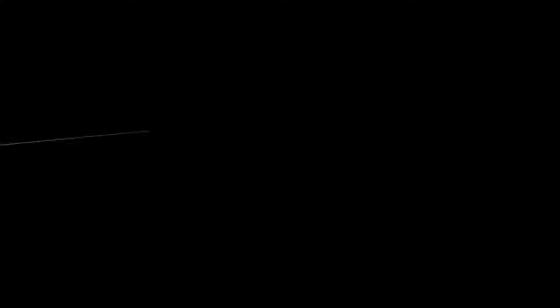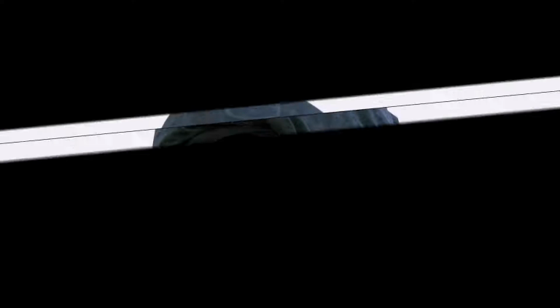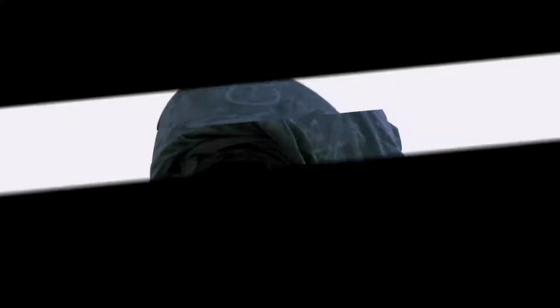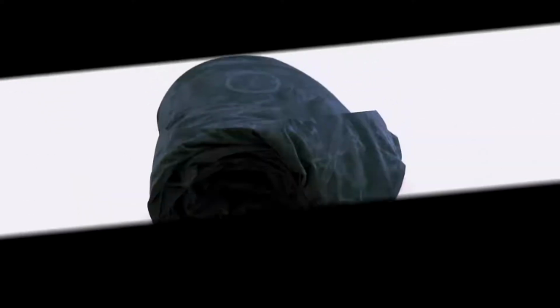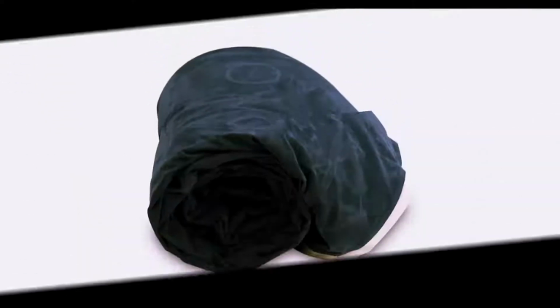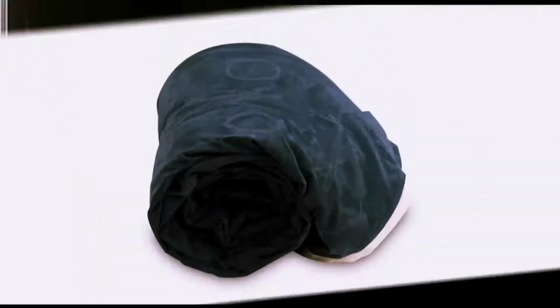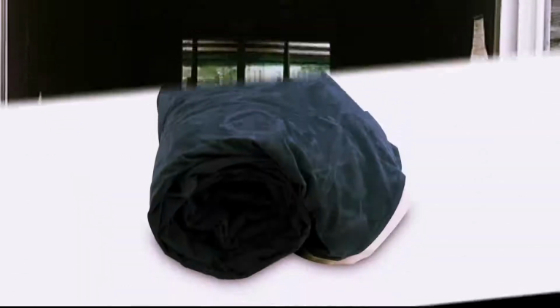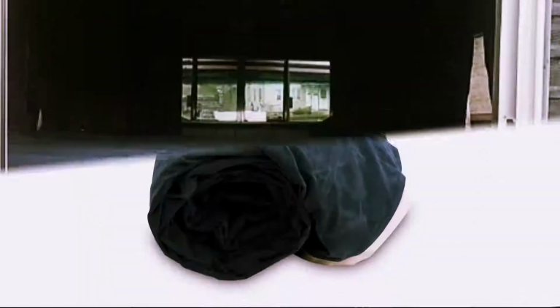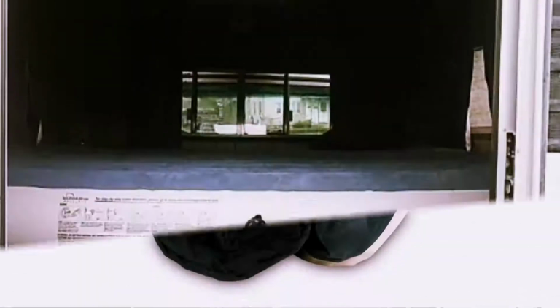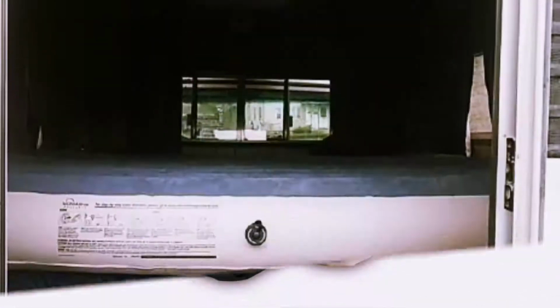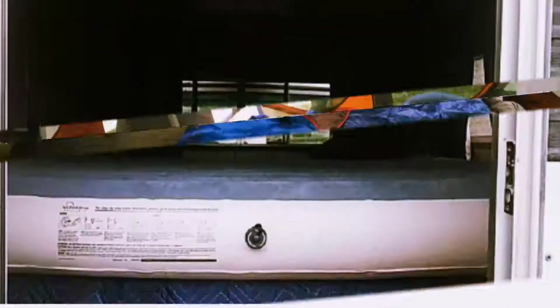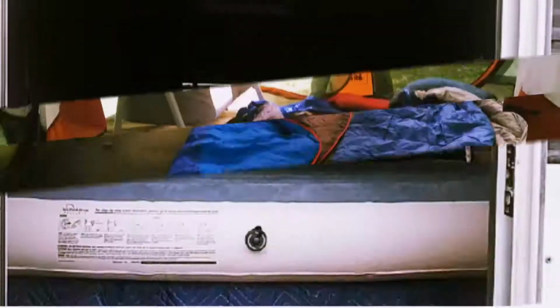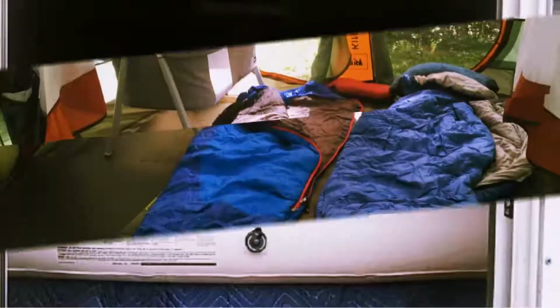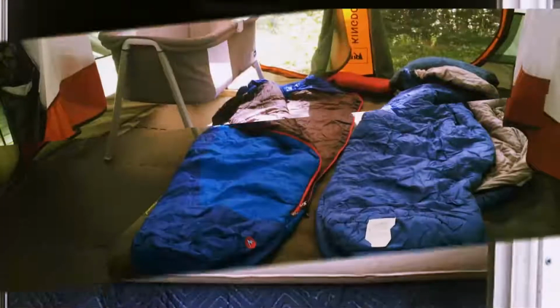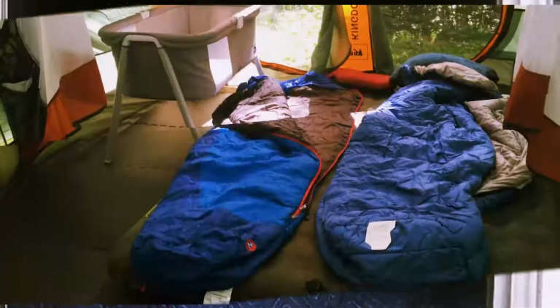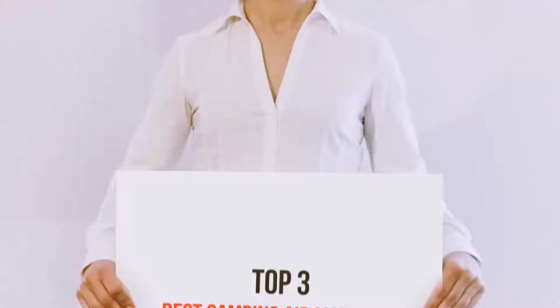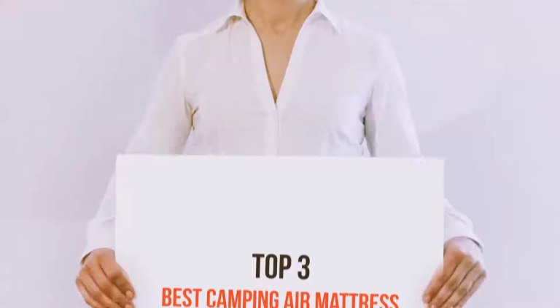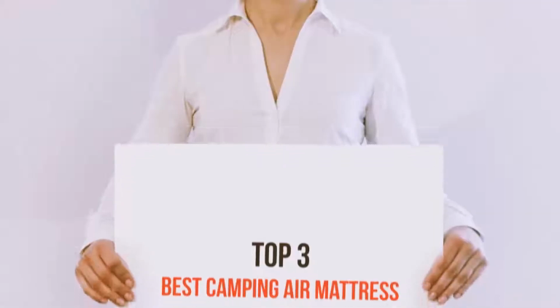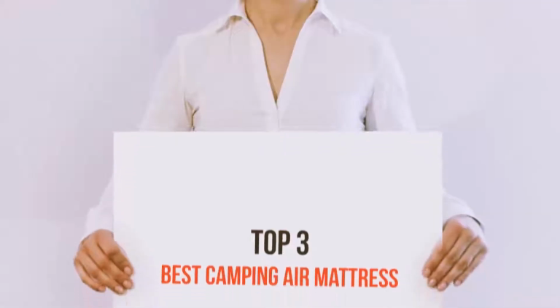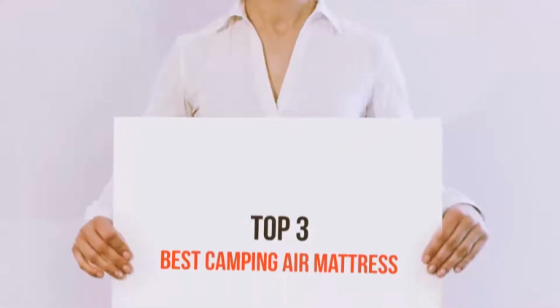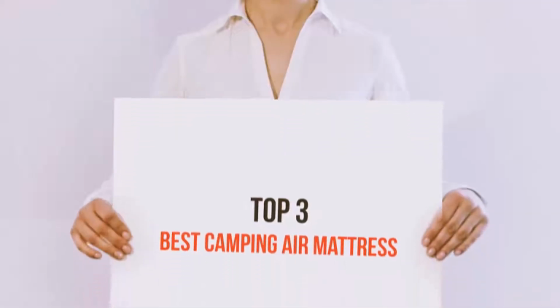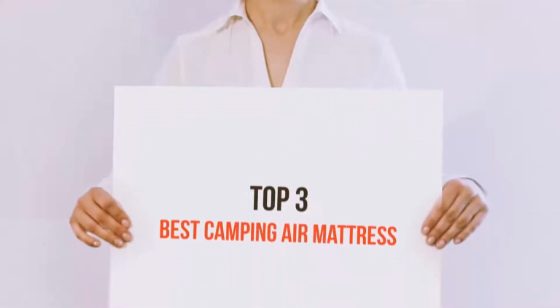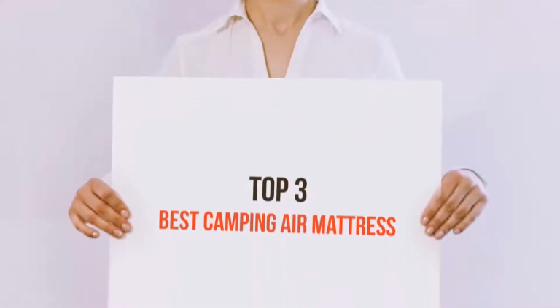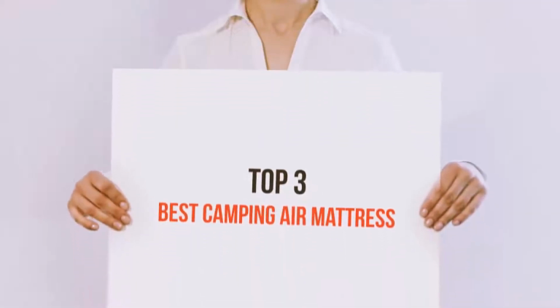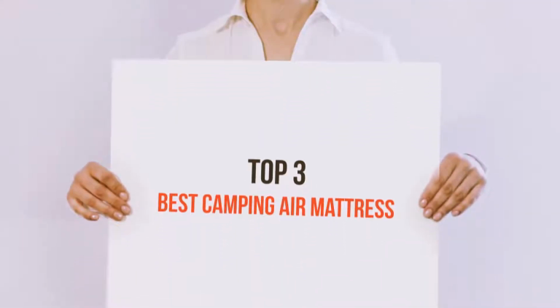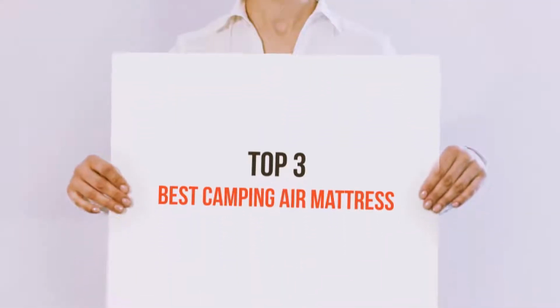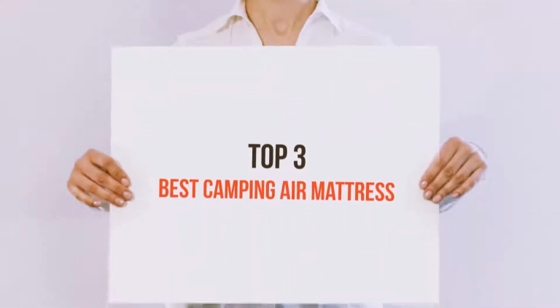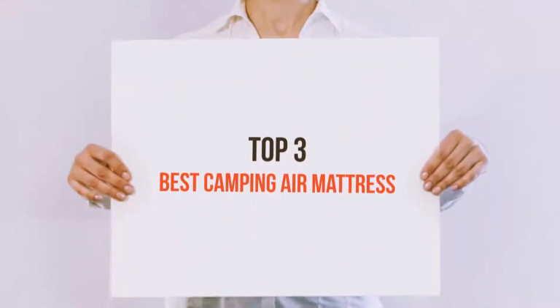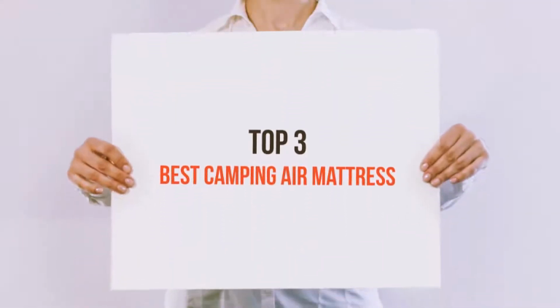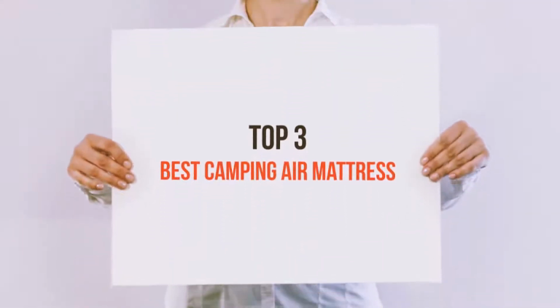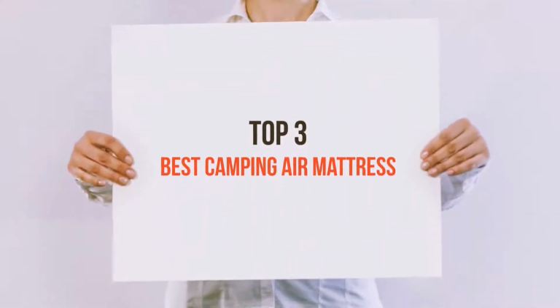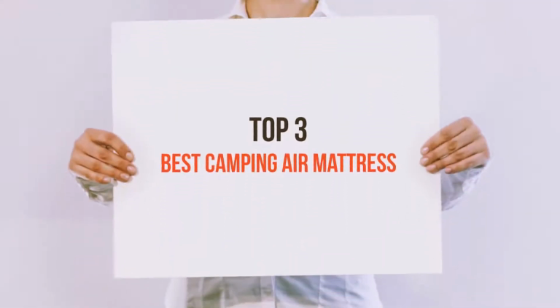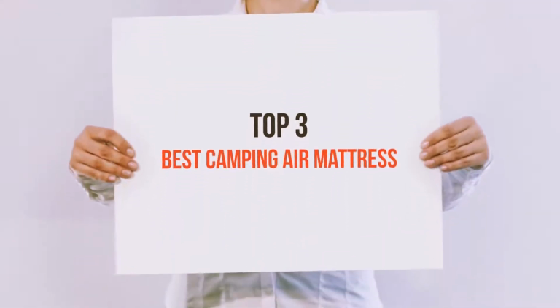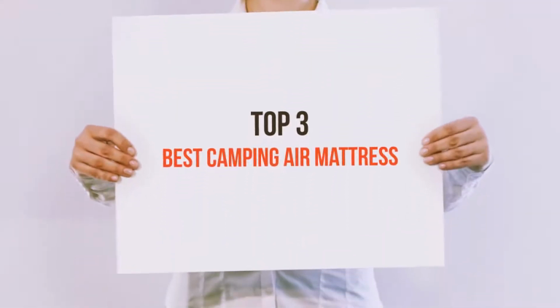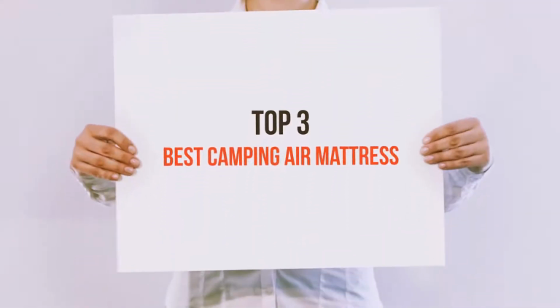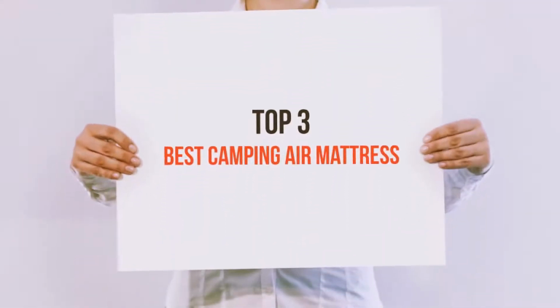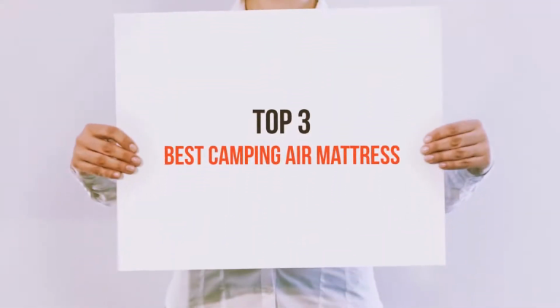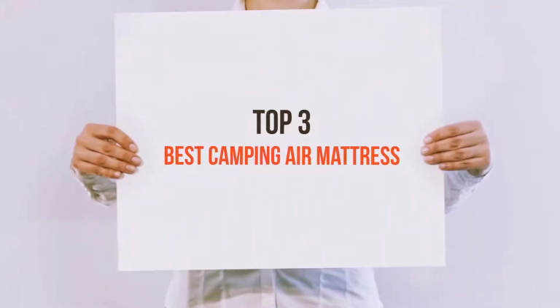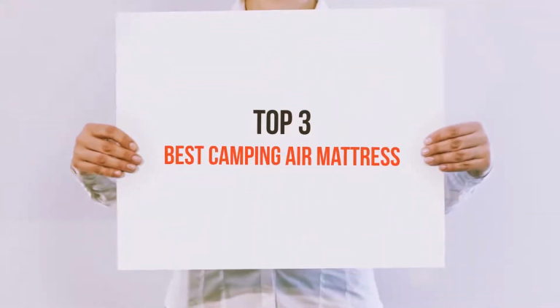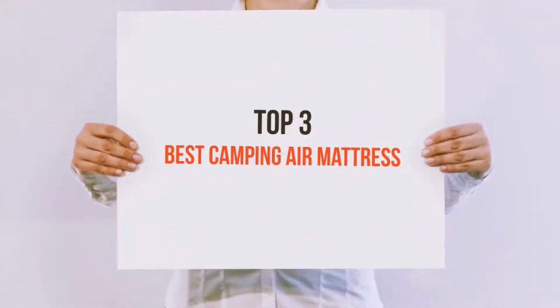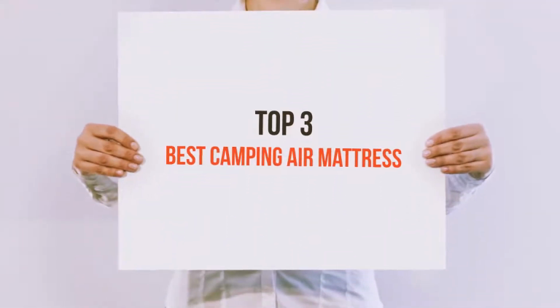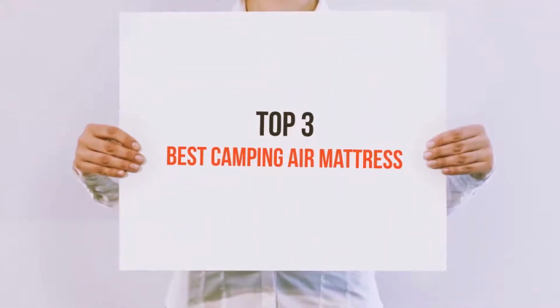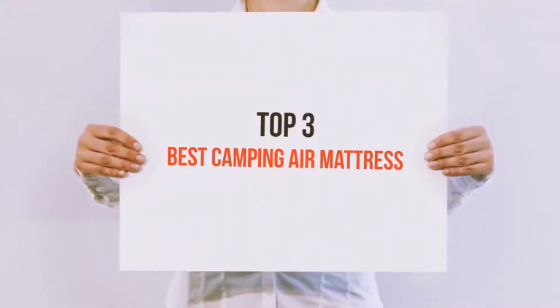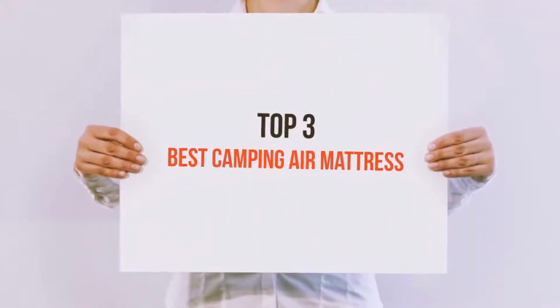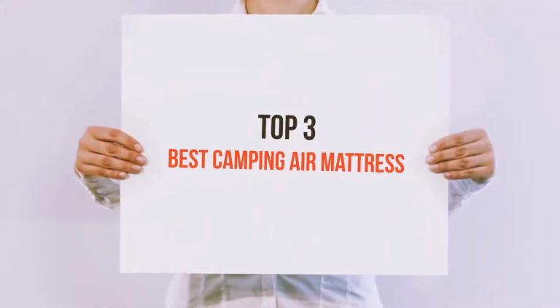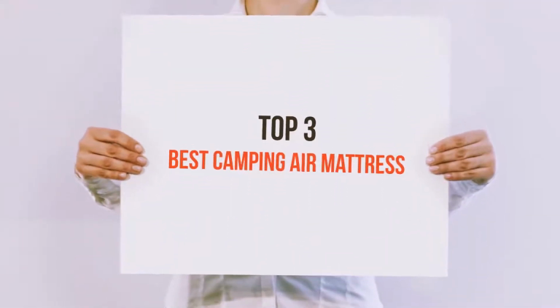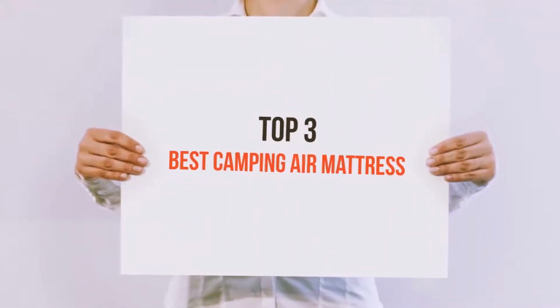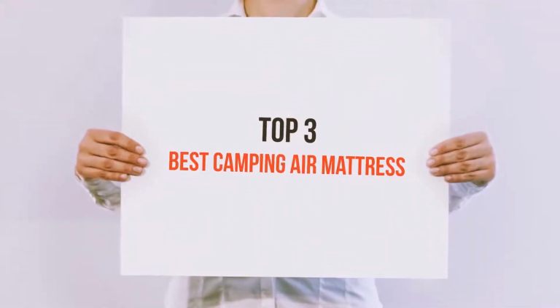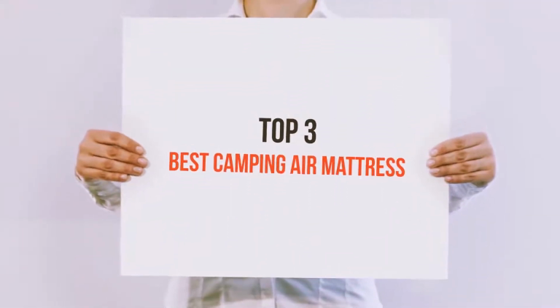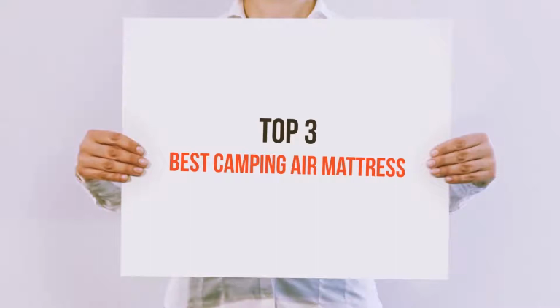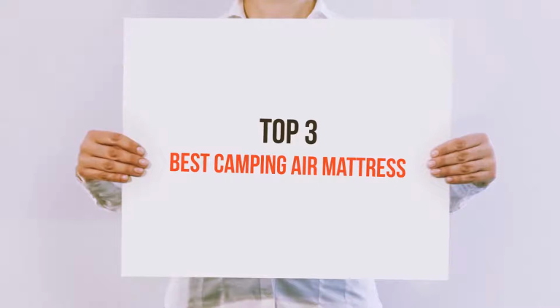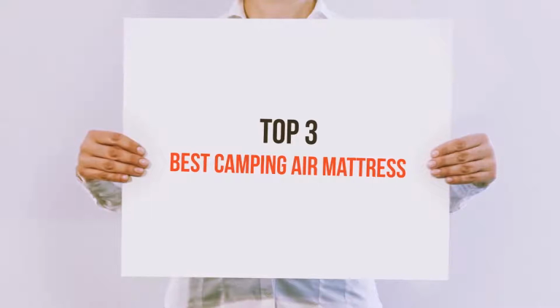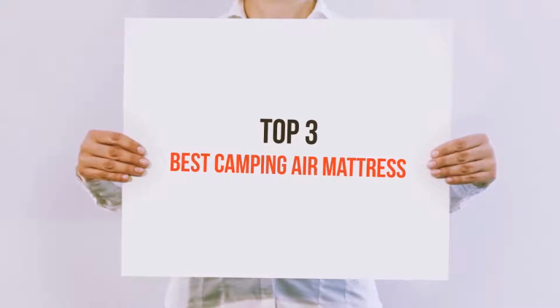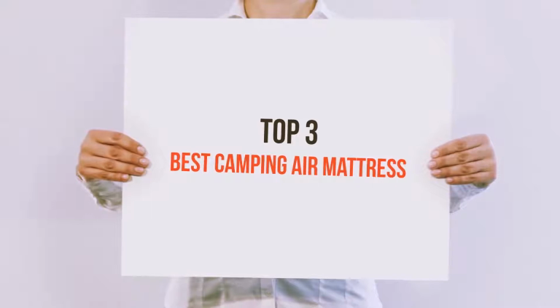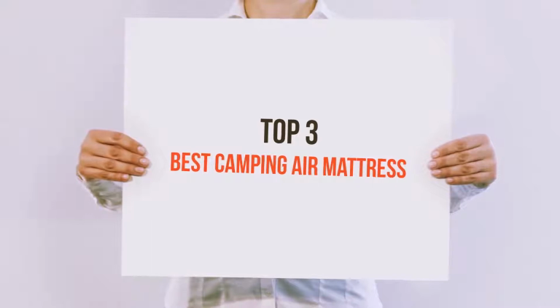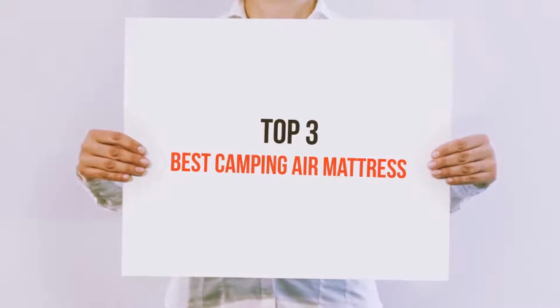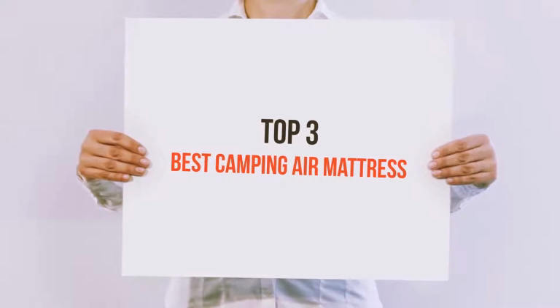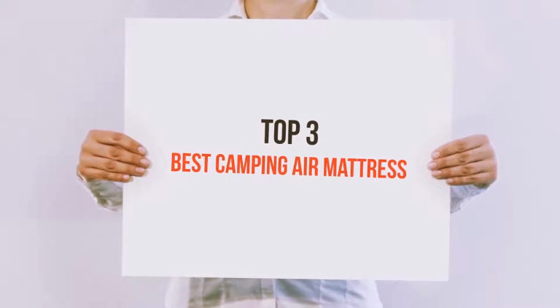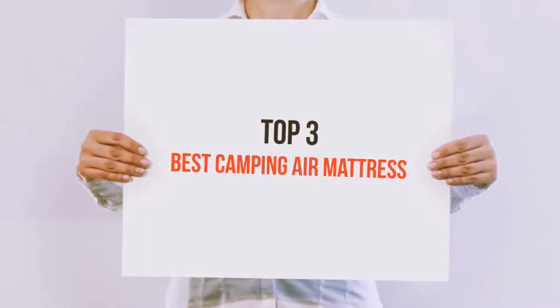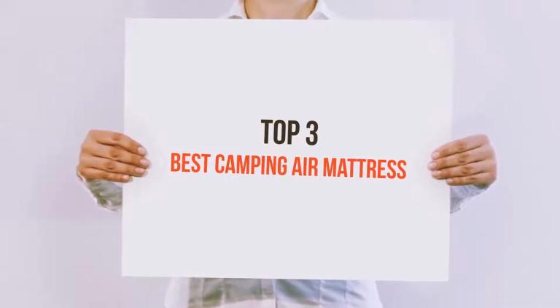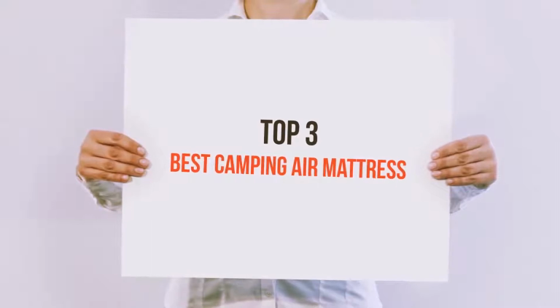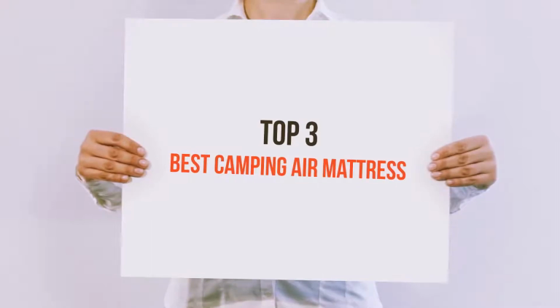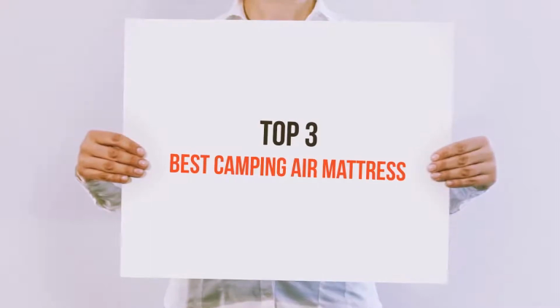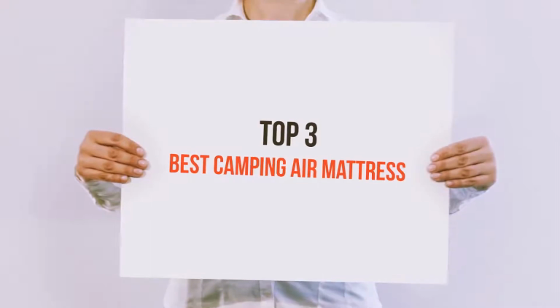Hi everyone, welcome back to my channel. Today I'm going to talk about the Top 3 Best Camping Air Mattresses.